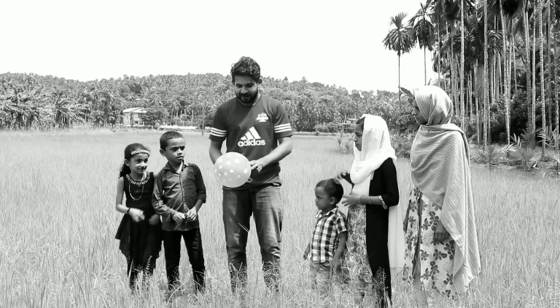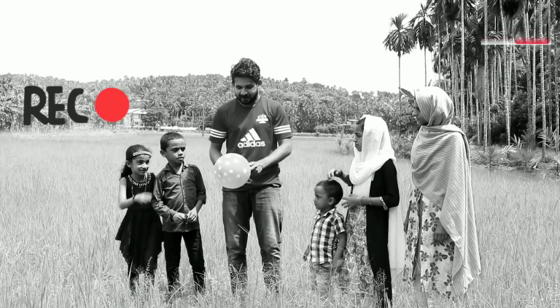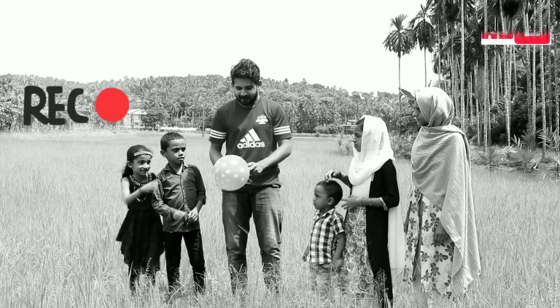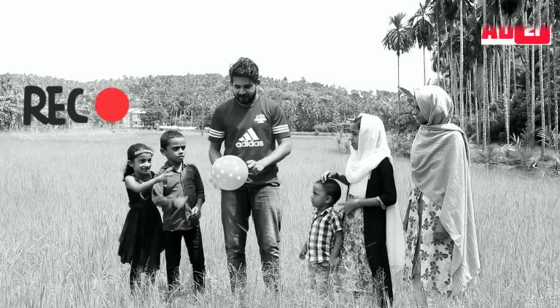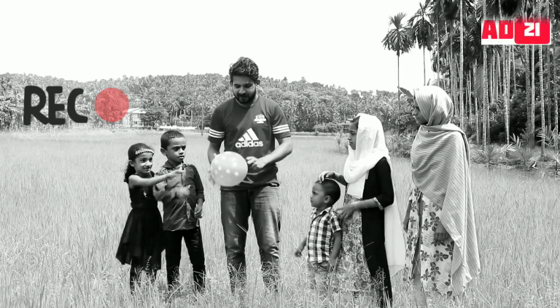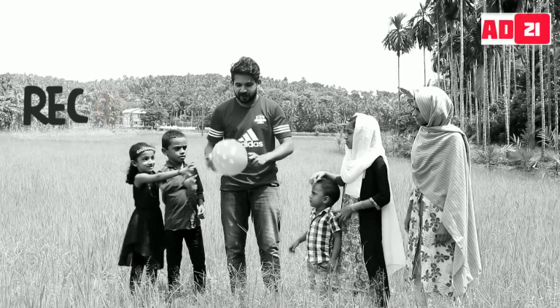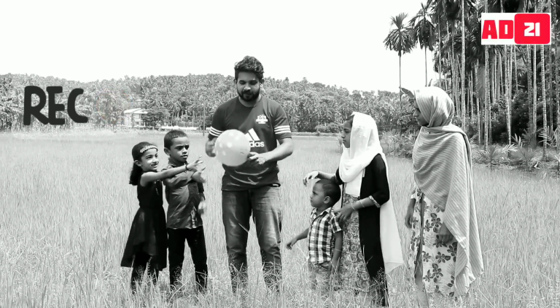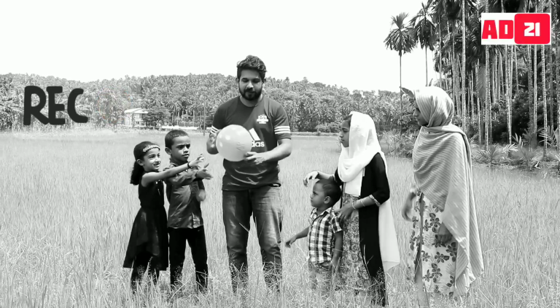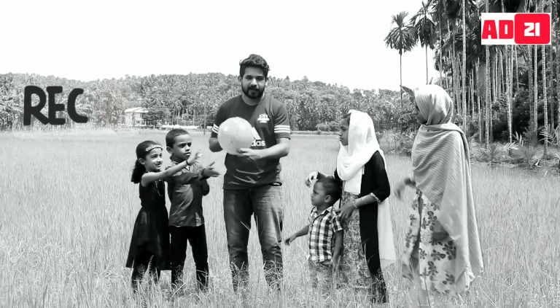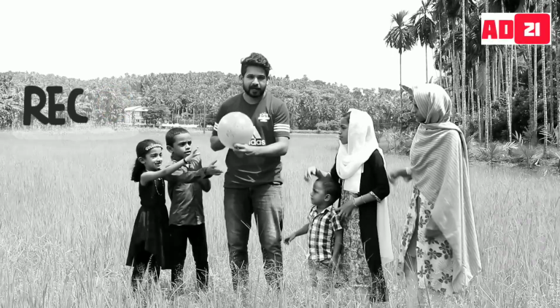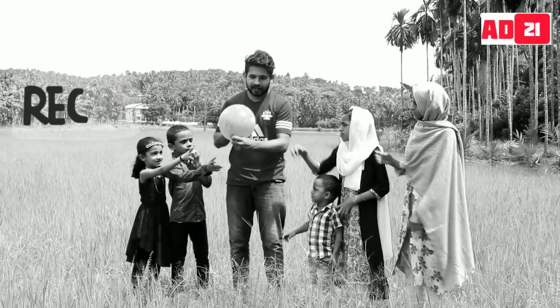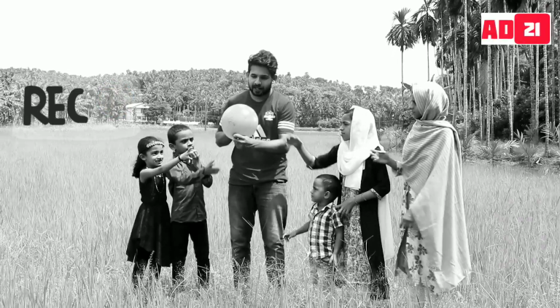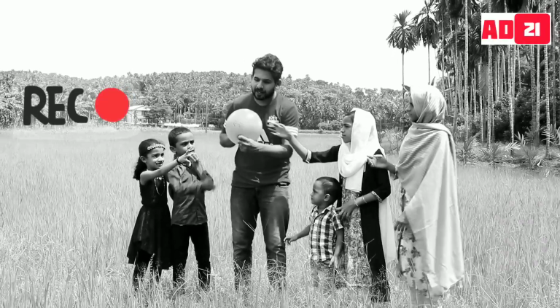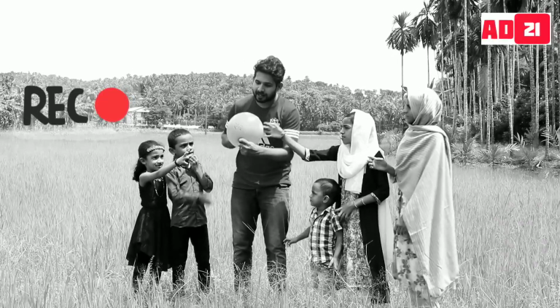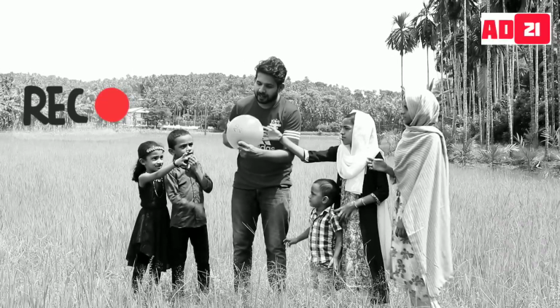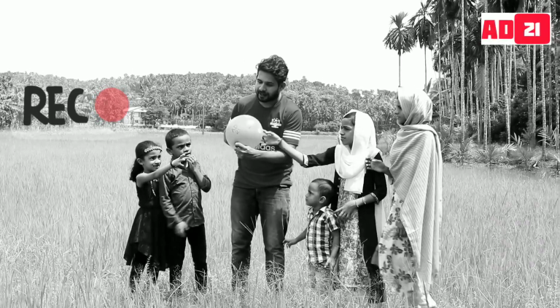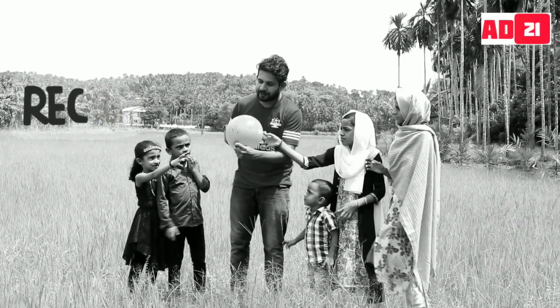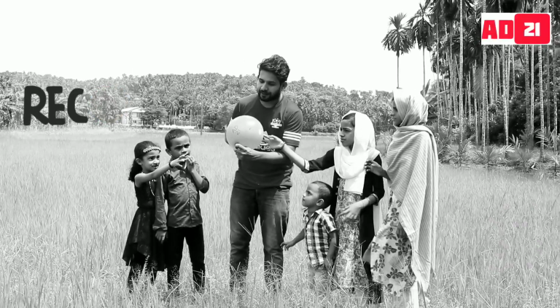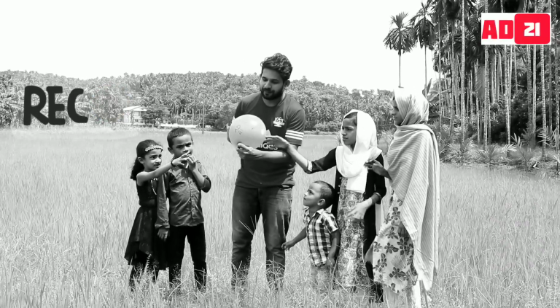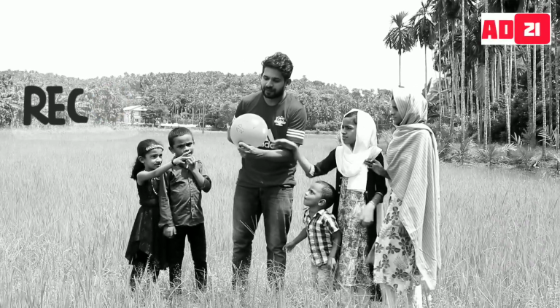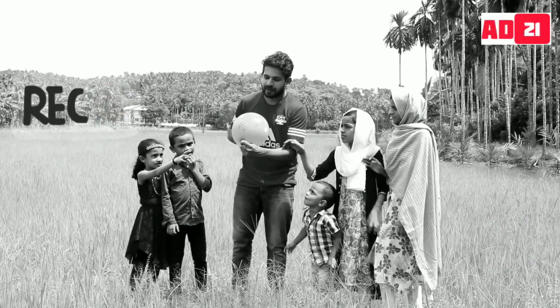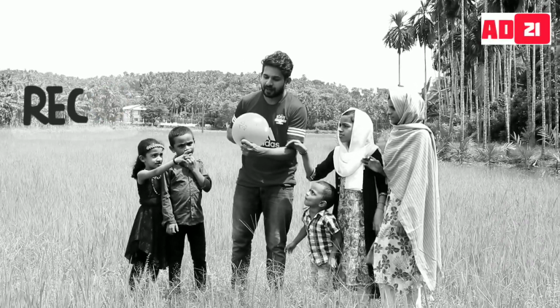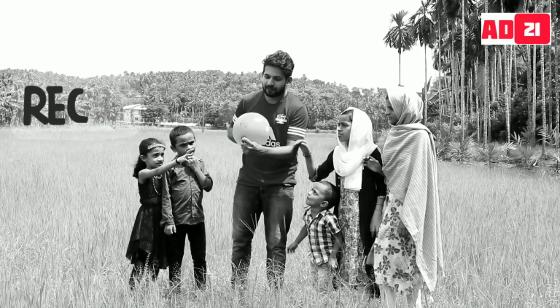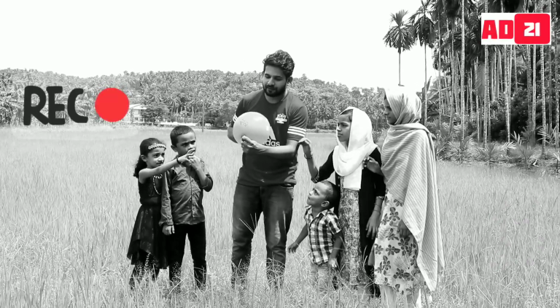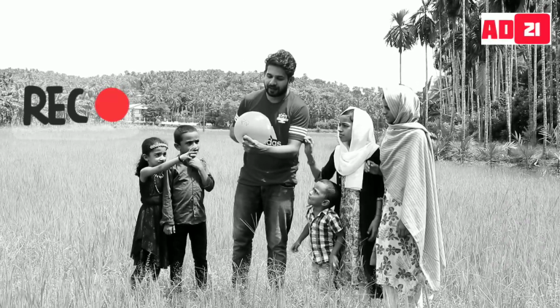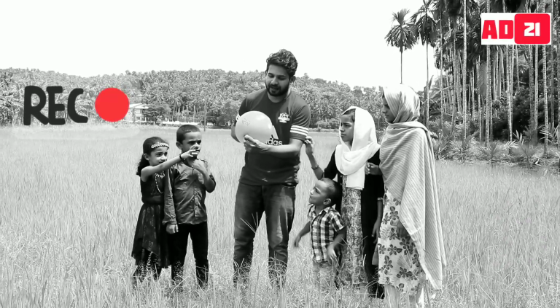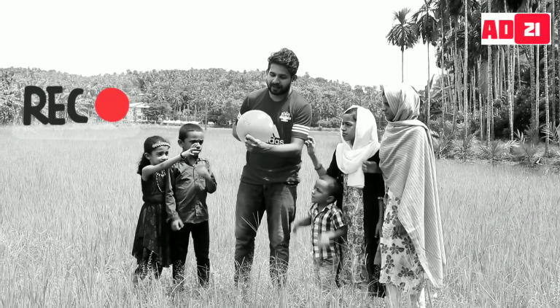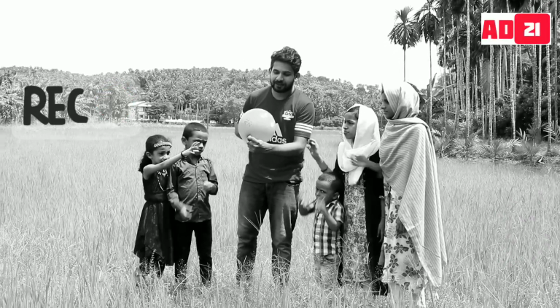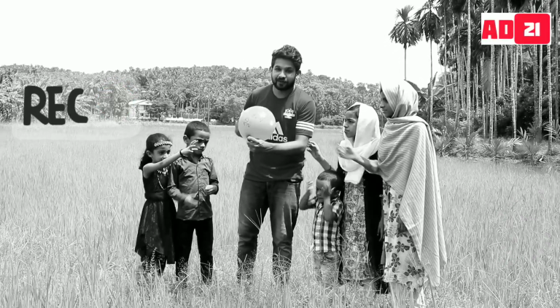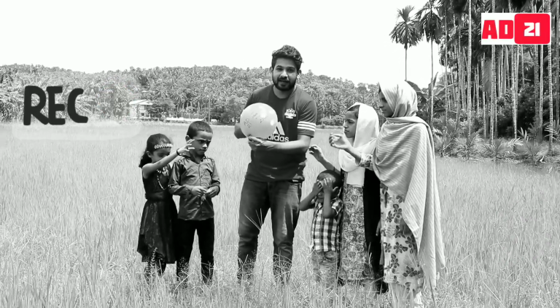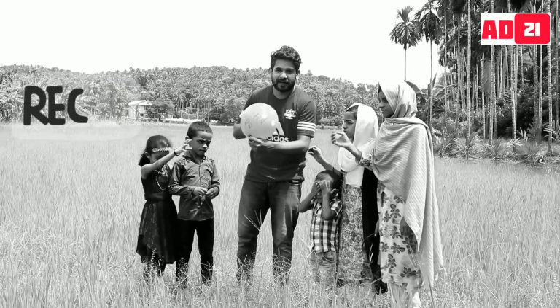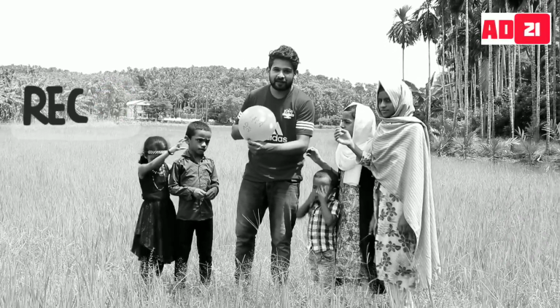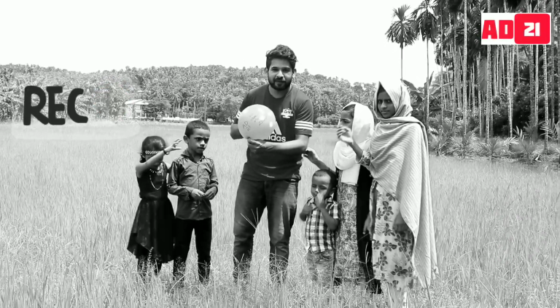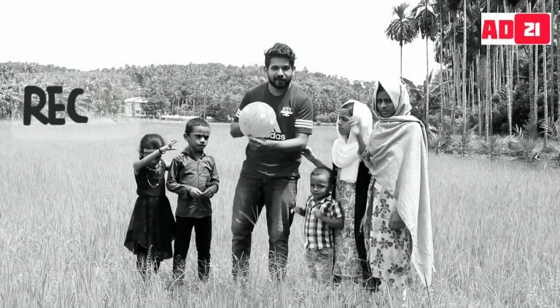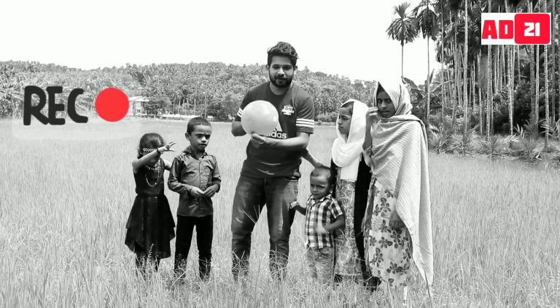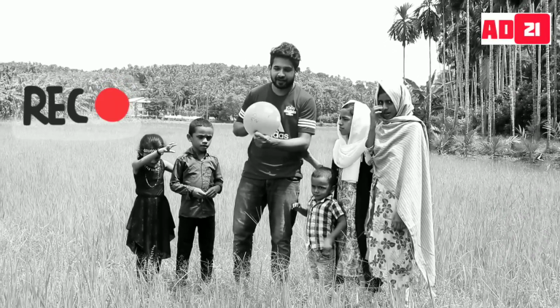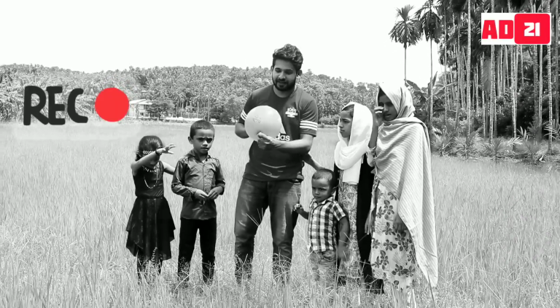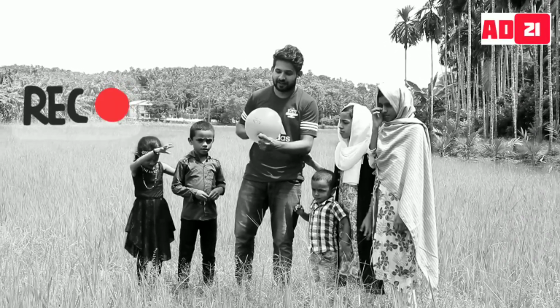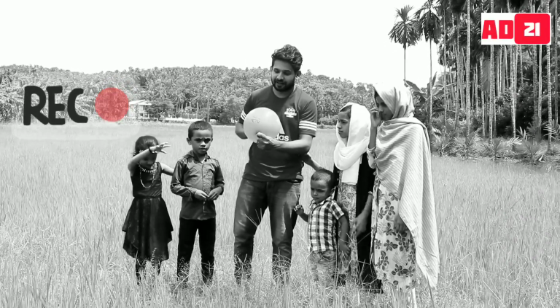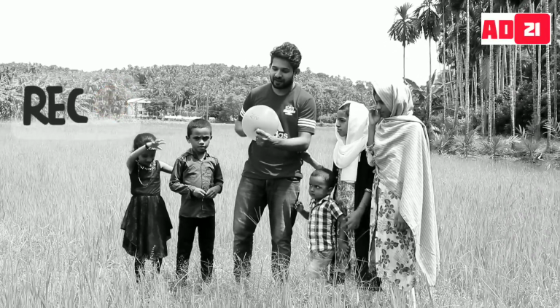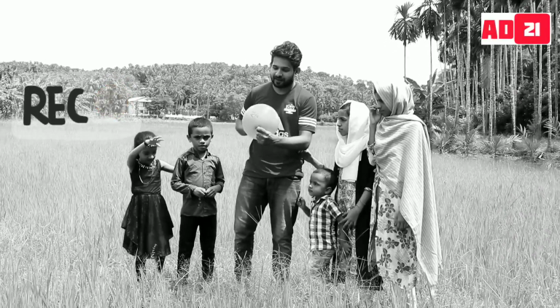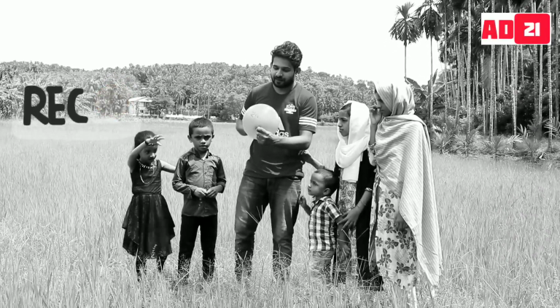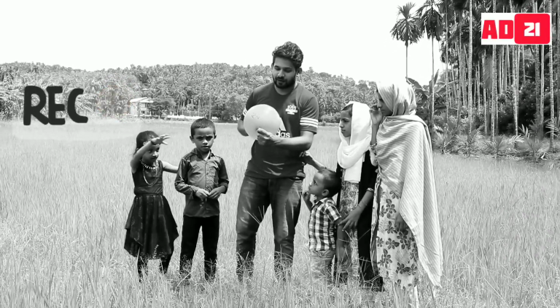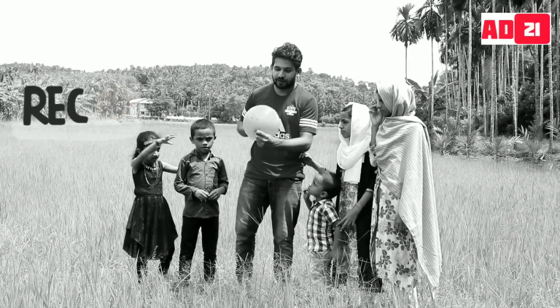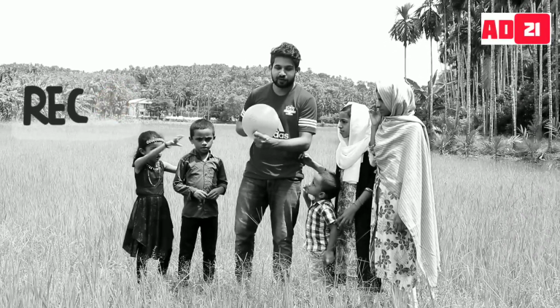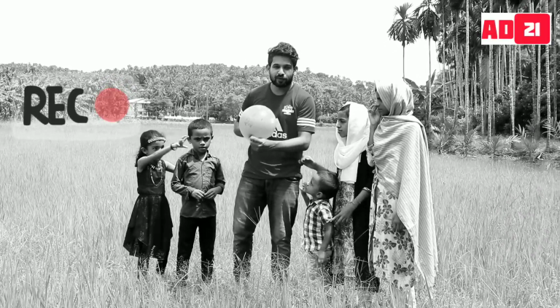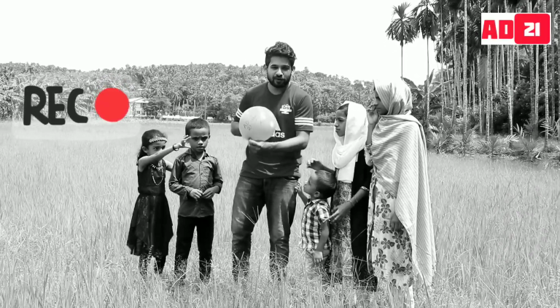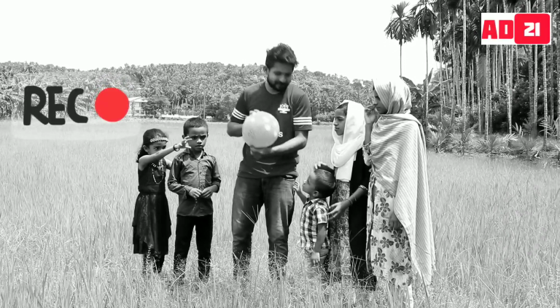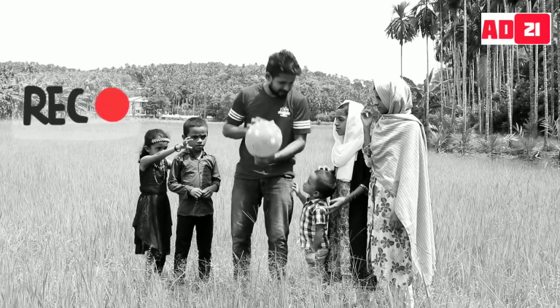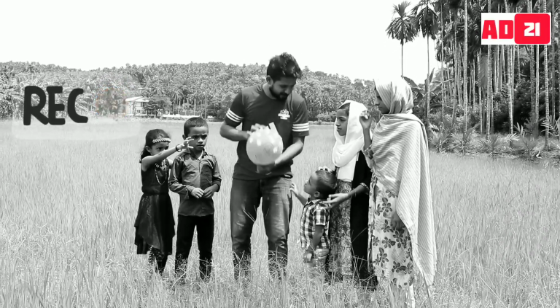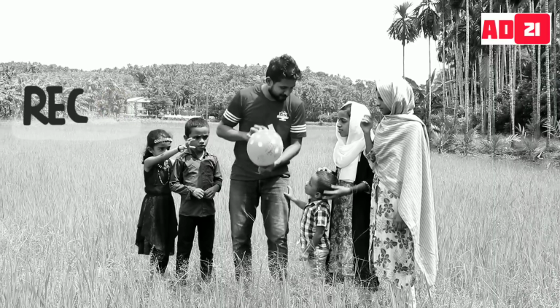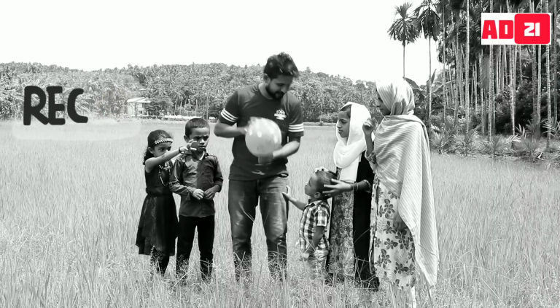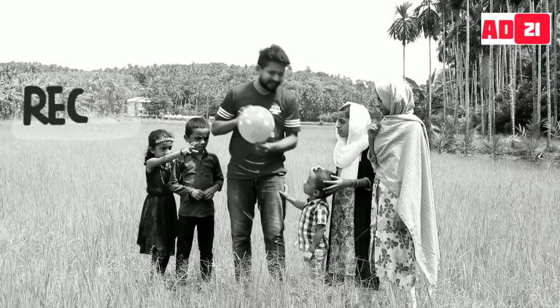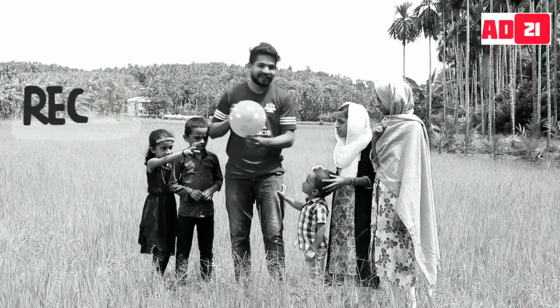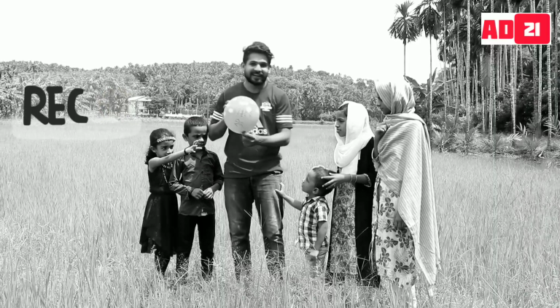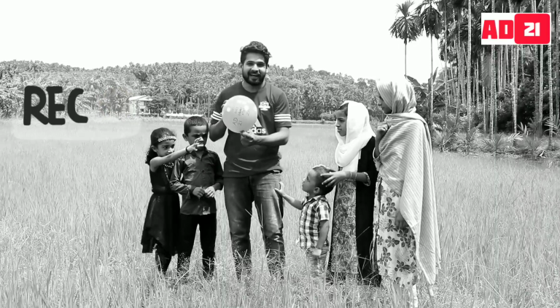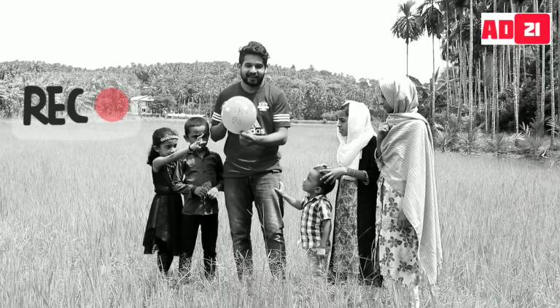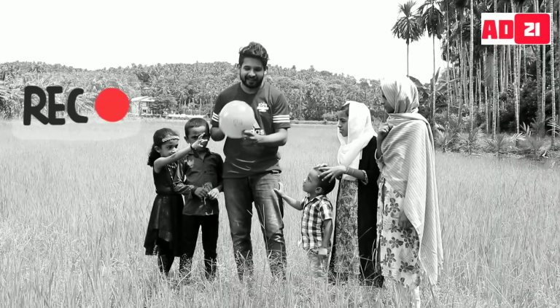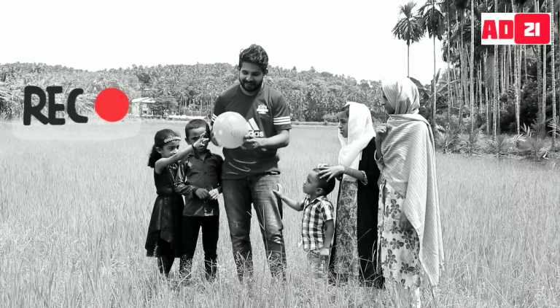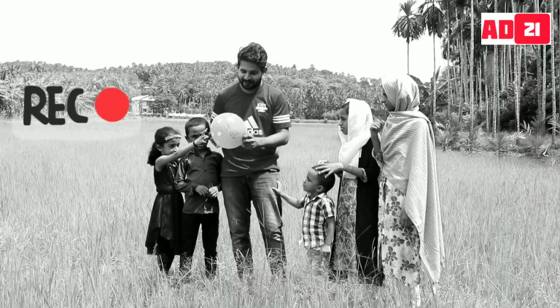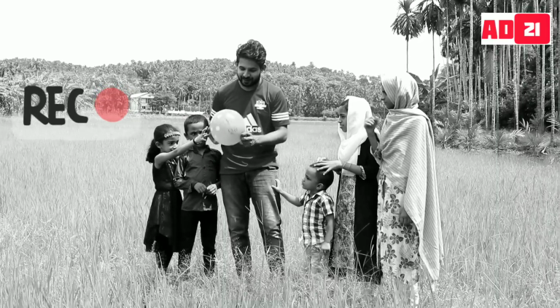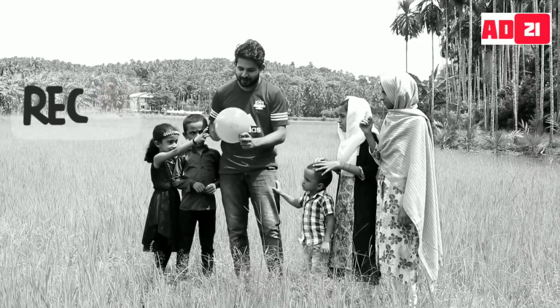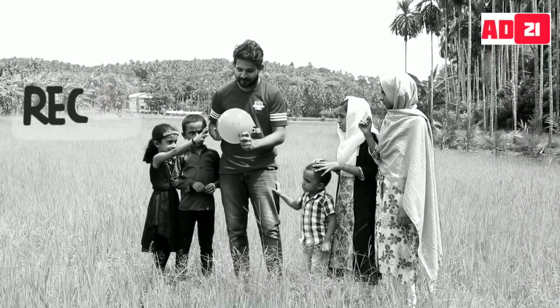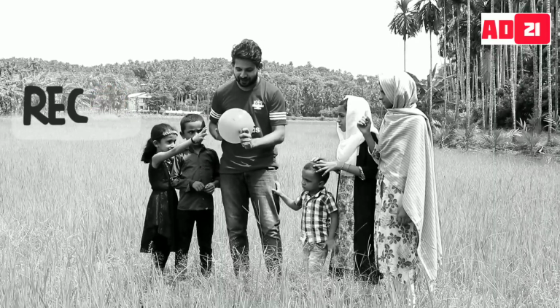The name is Najiwa. It is called Najiwa. It is called AD21.